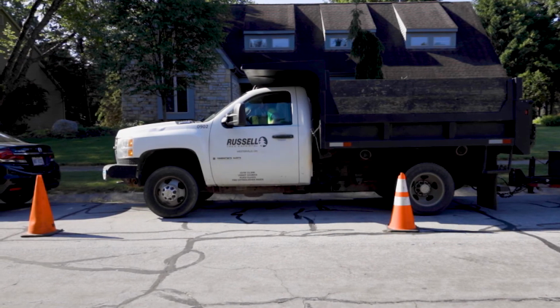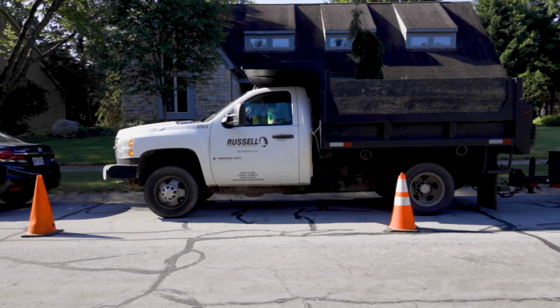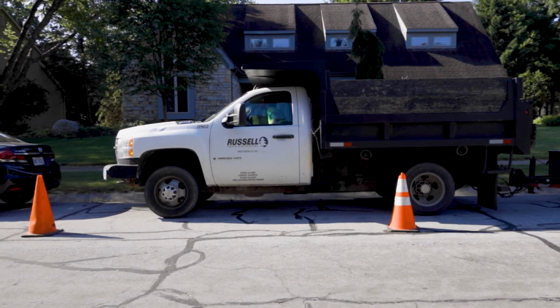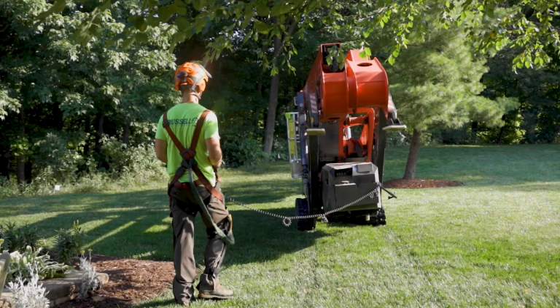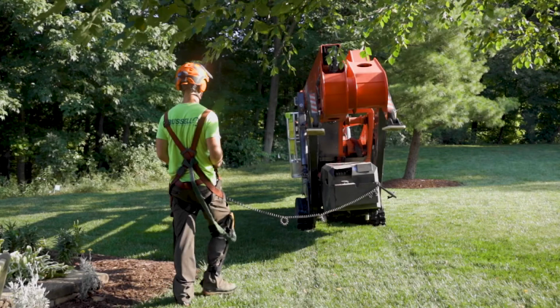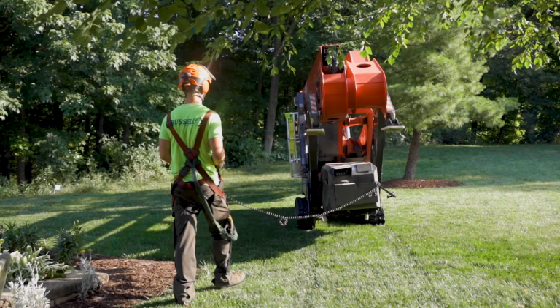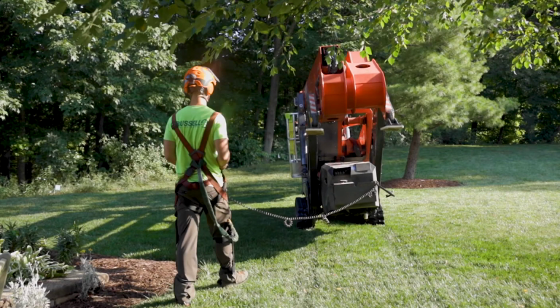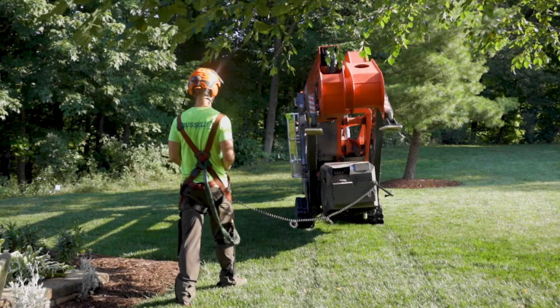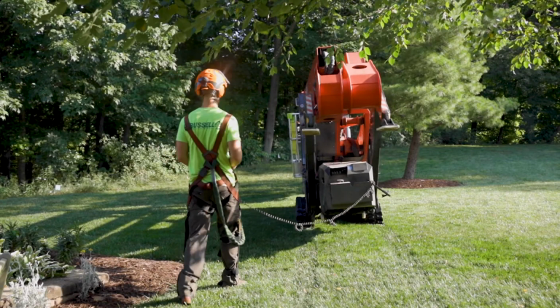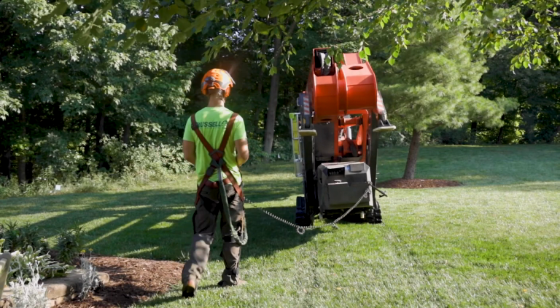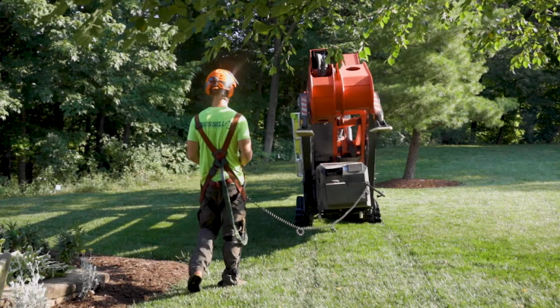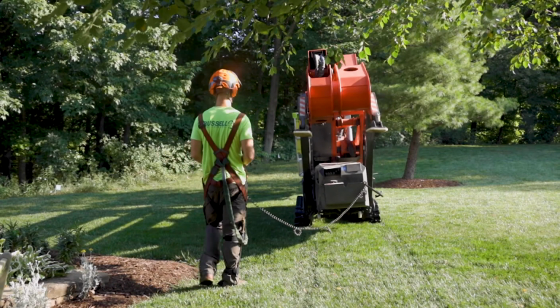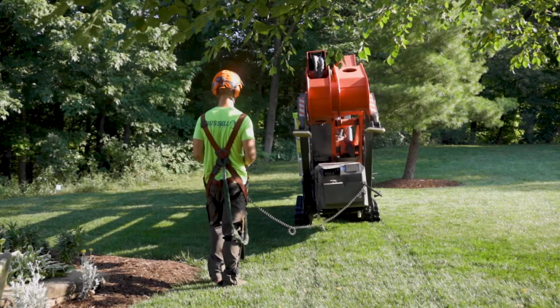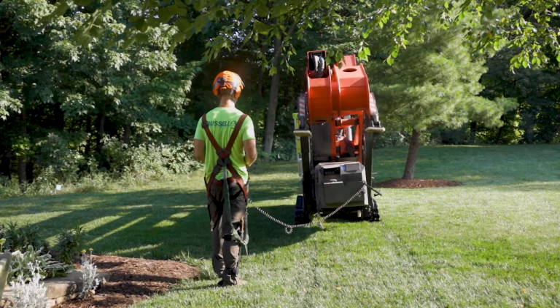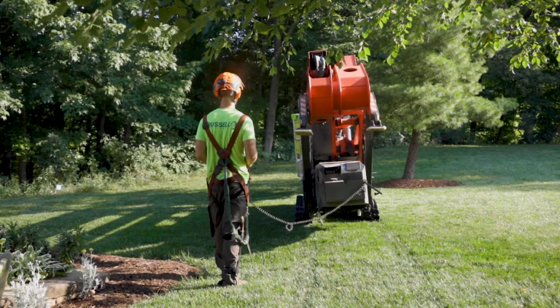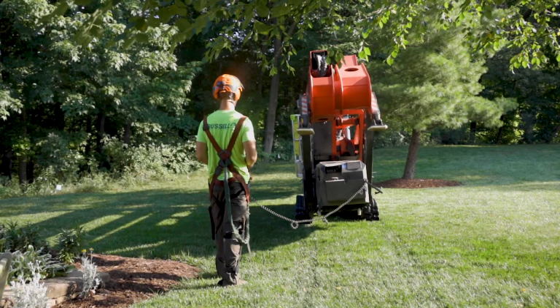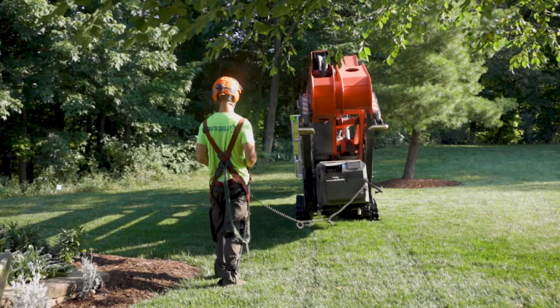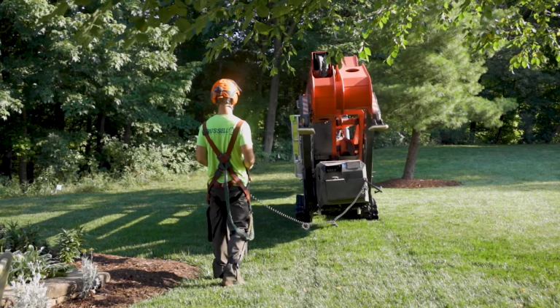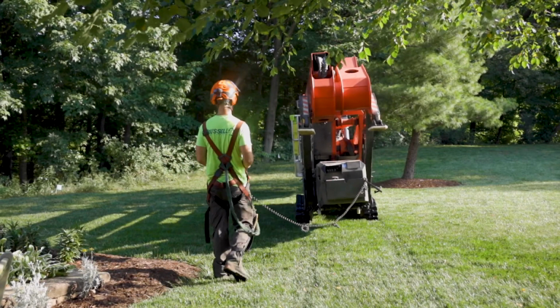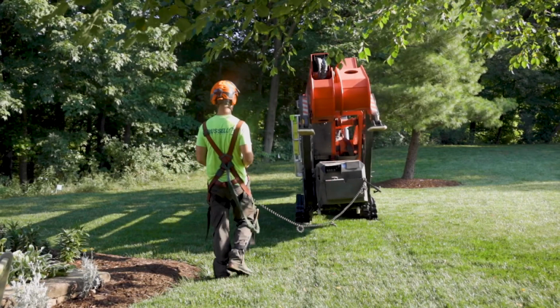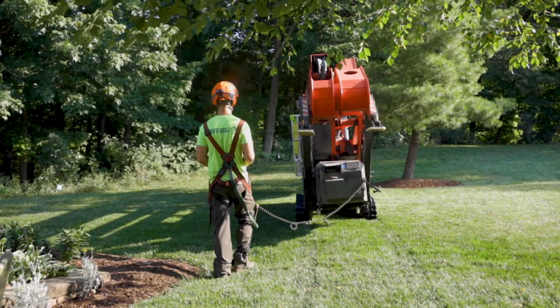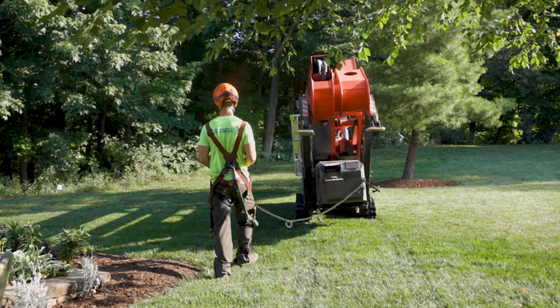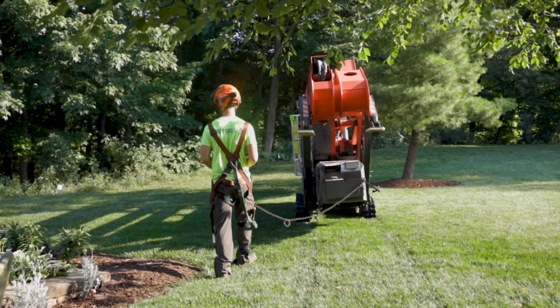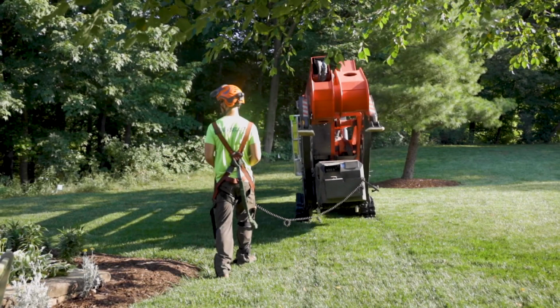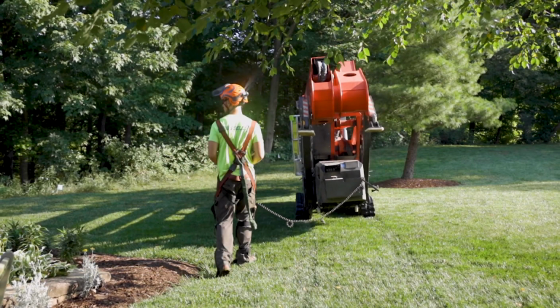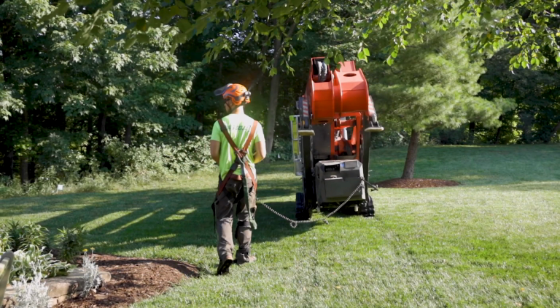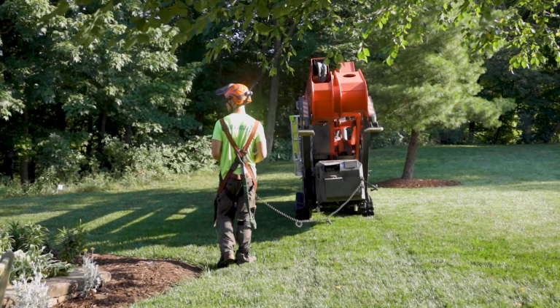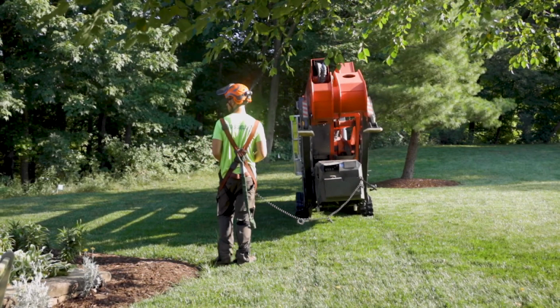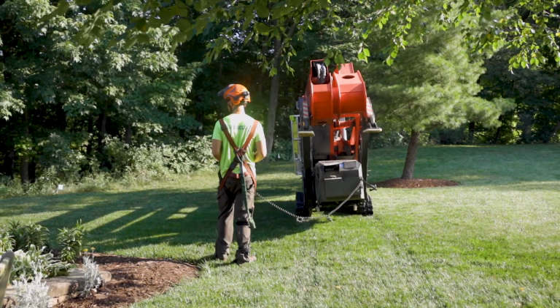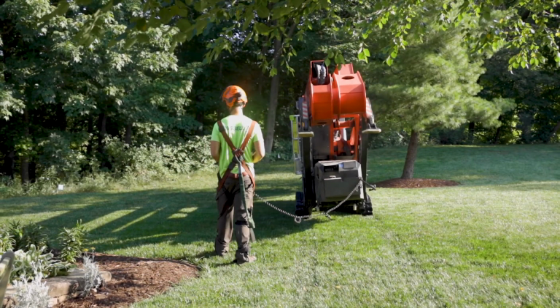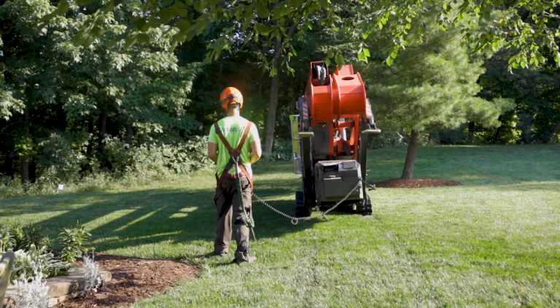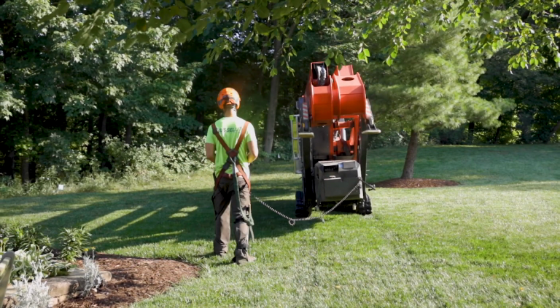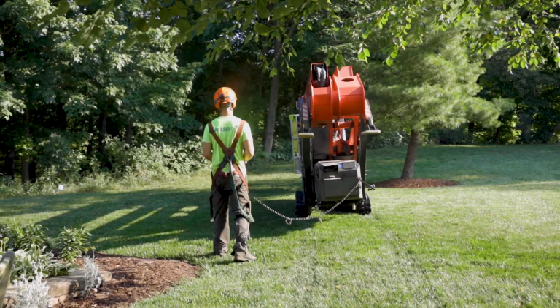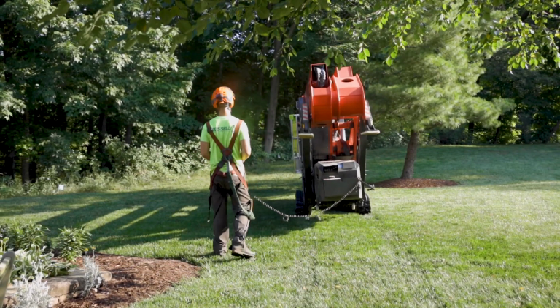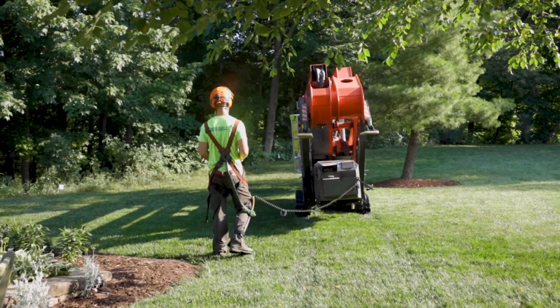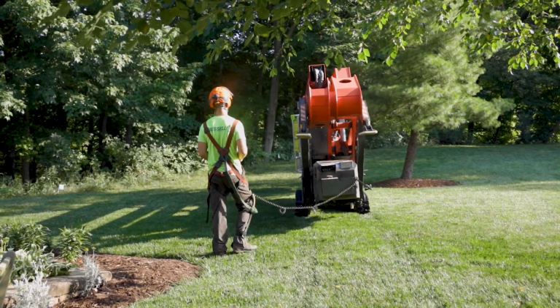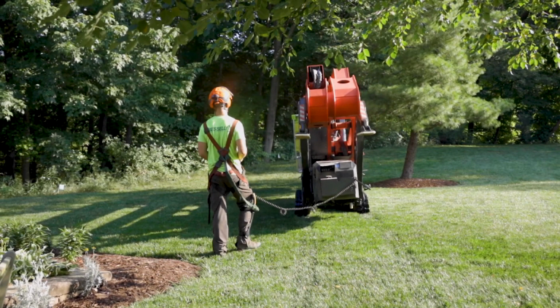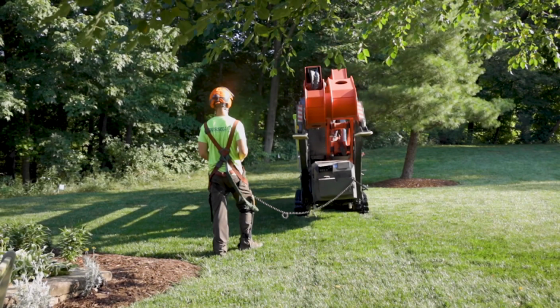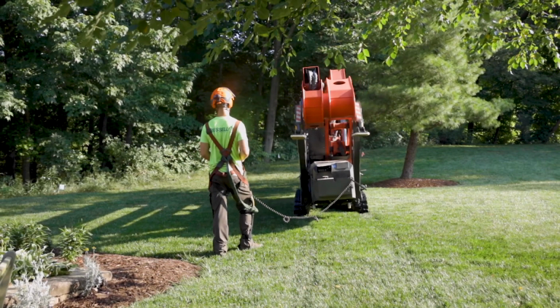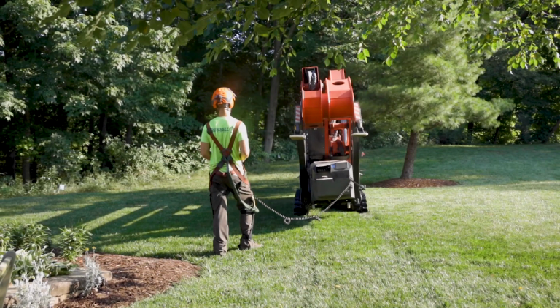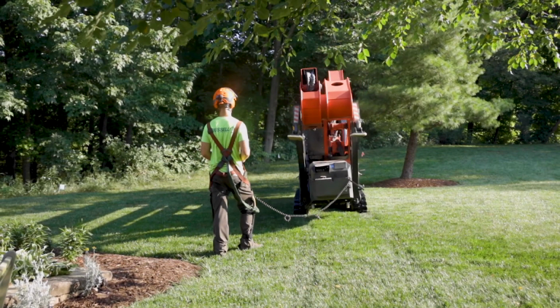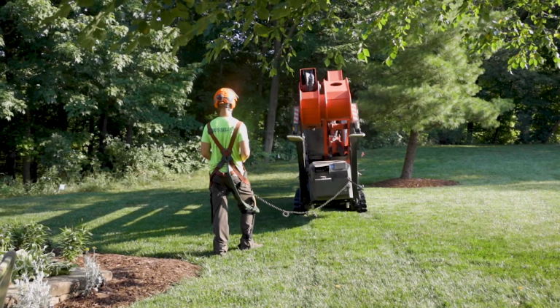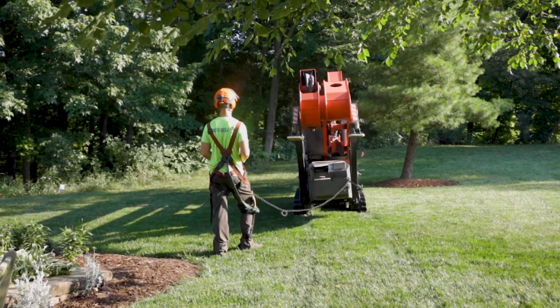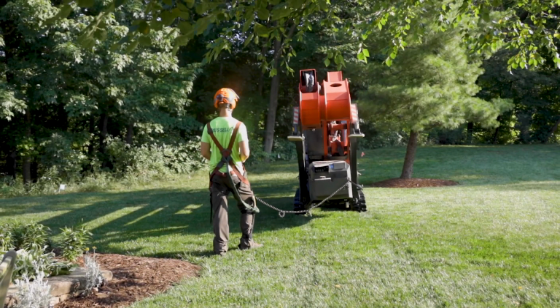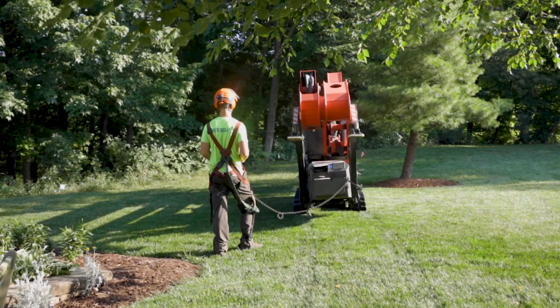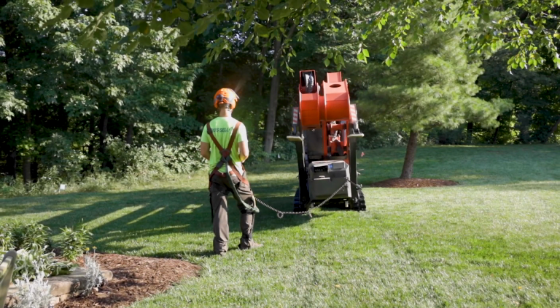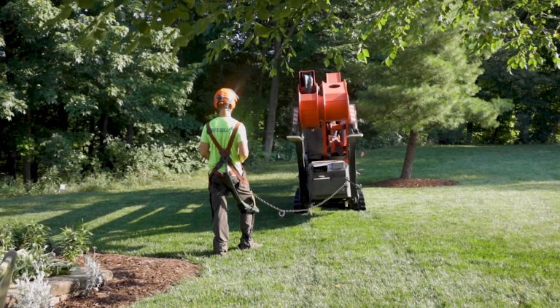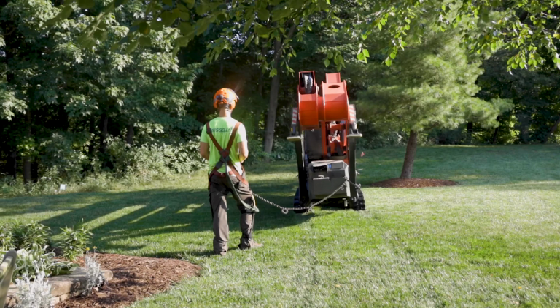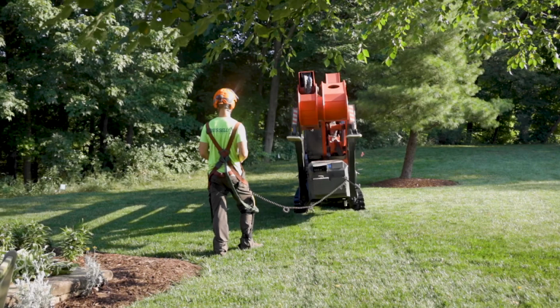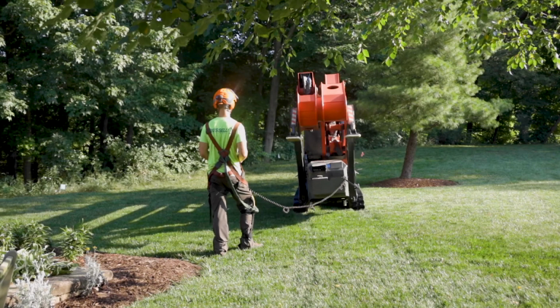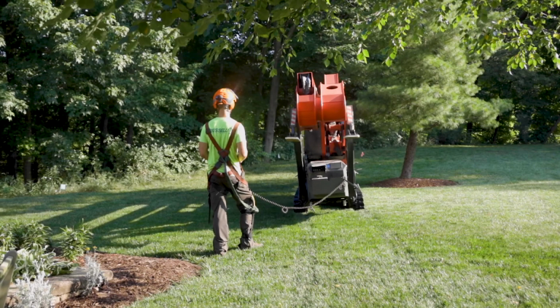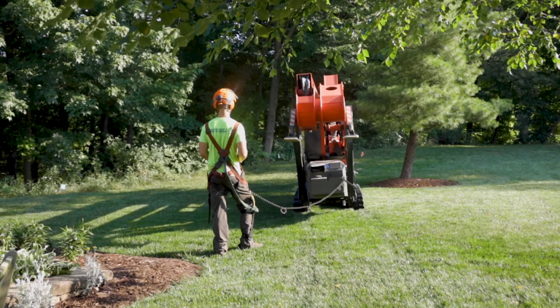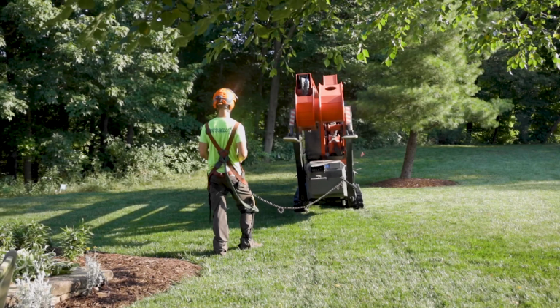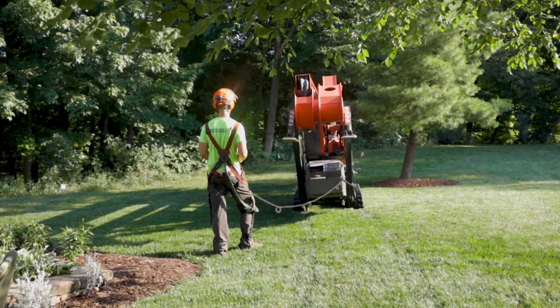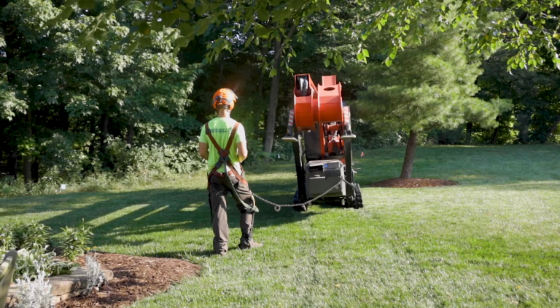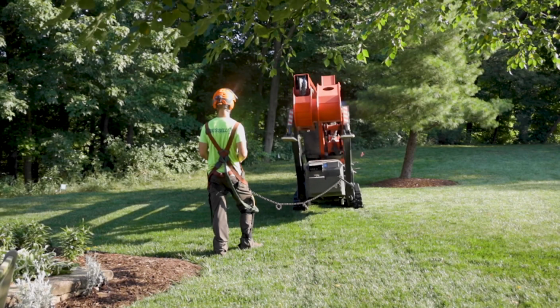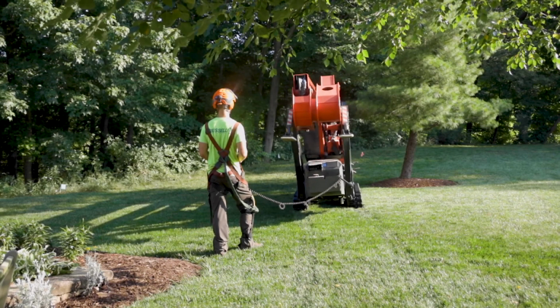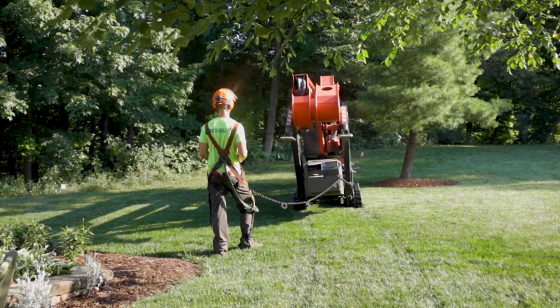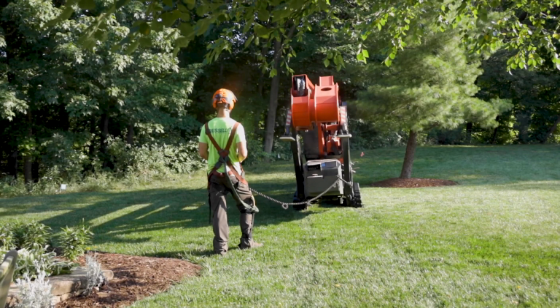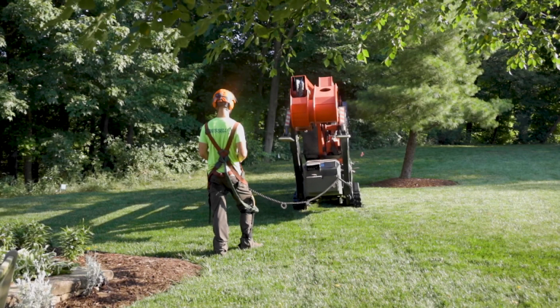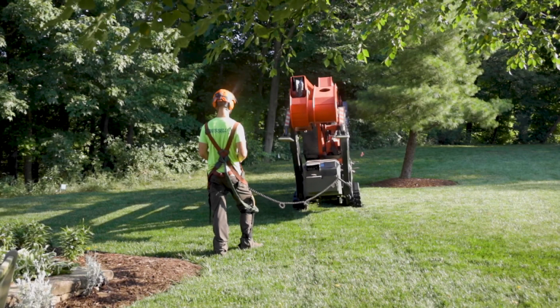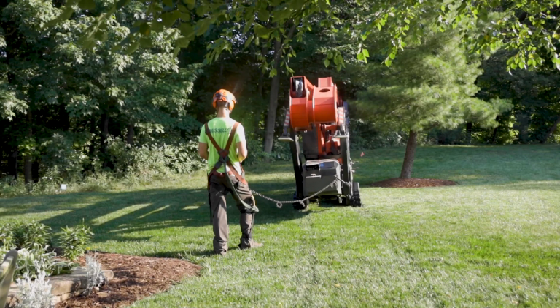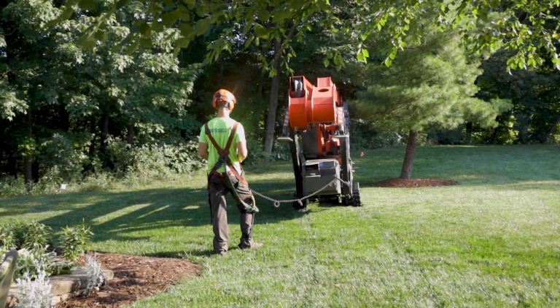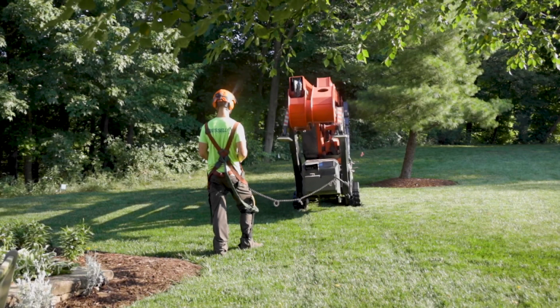You are now ready to transport the spider lift. The next step in your training process is to coordinate a meeting with your crew leader or production manager to receive hands-on experience with the spider lift.